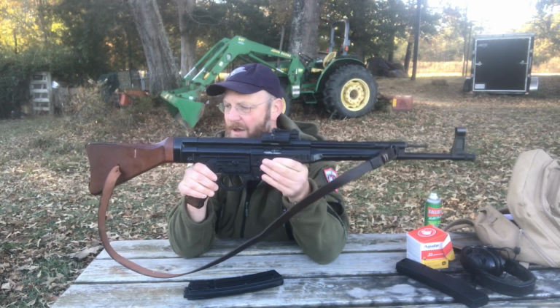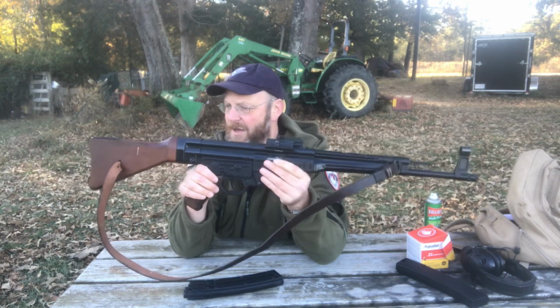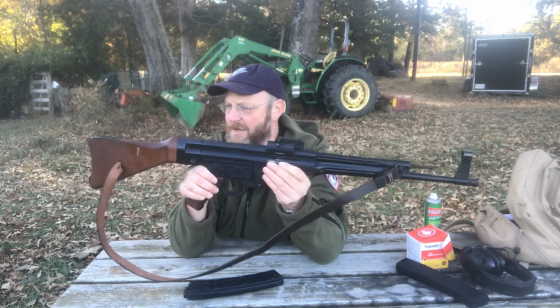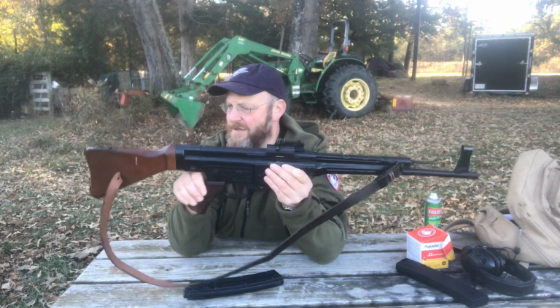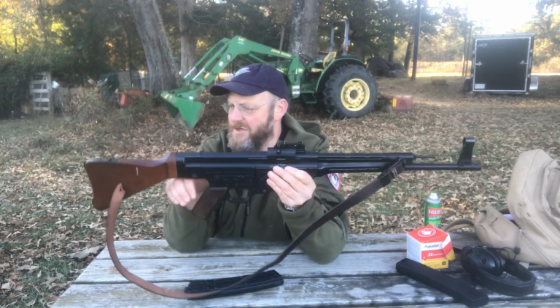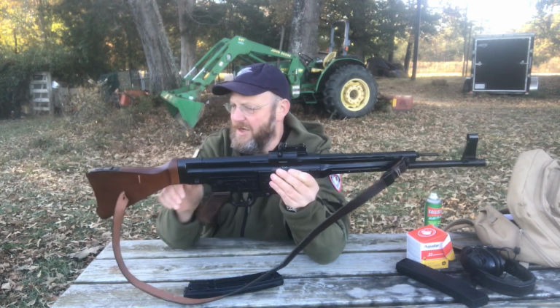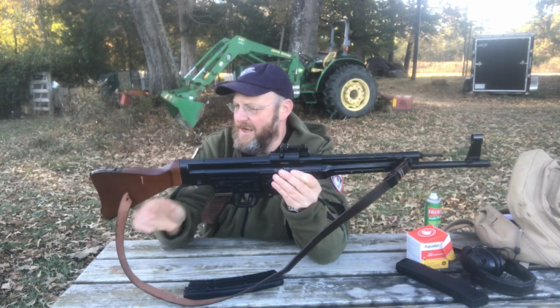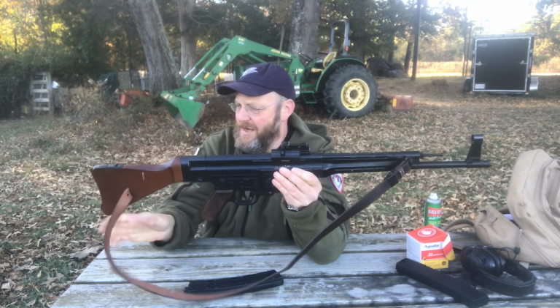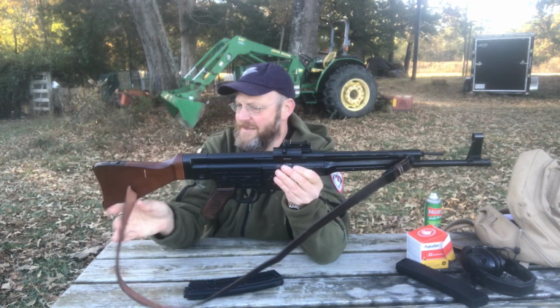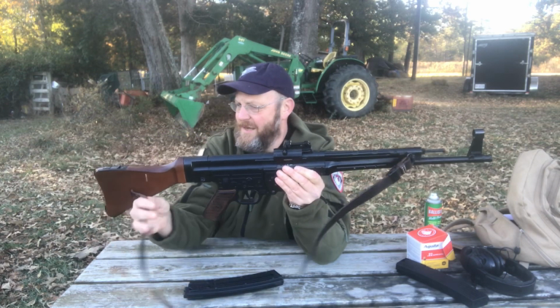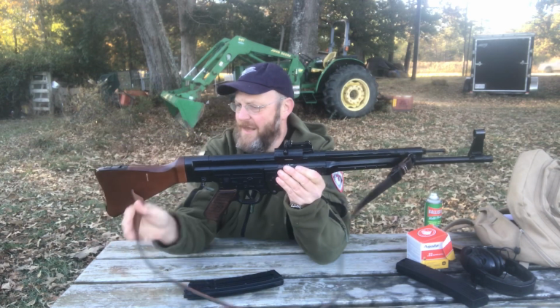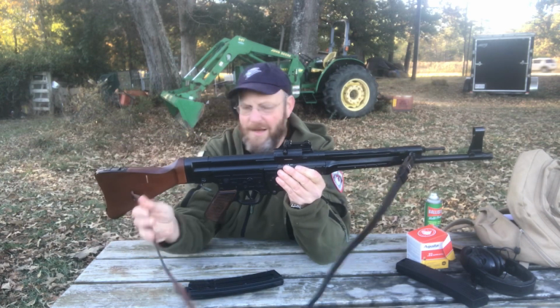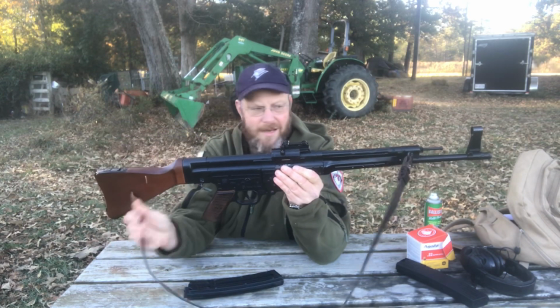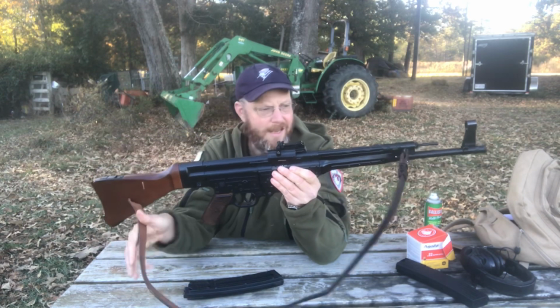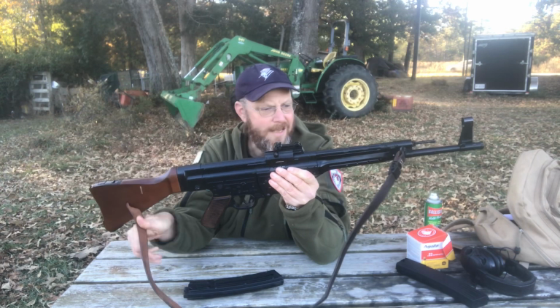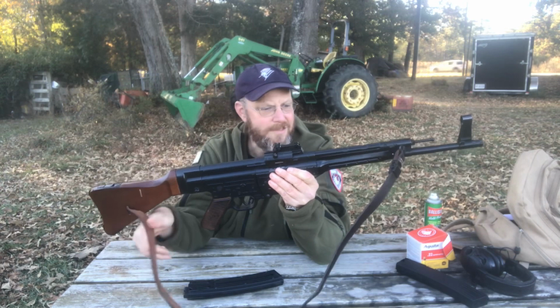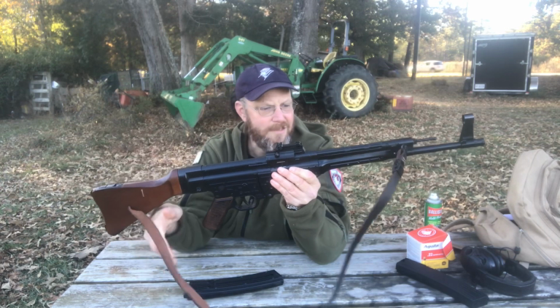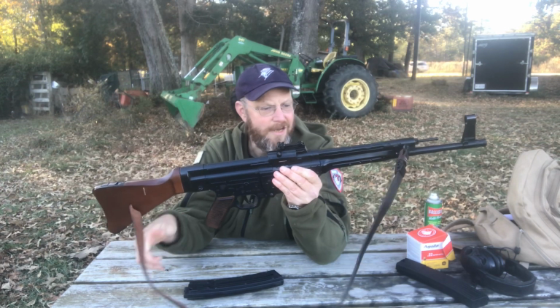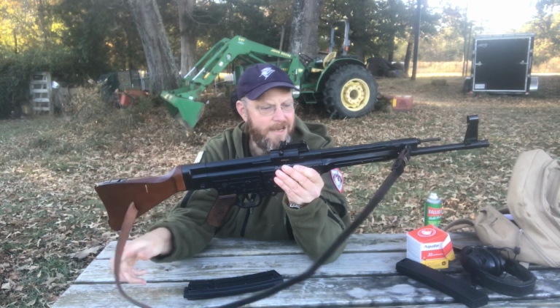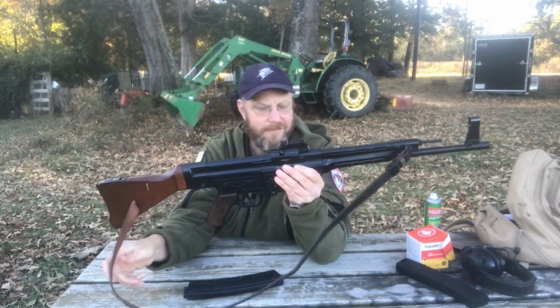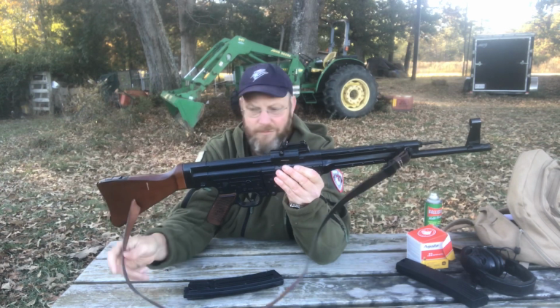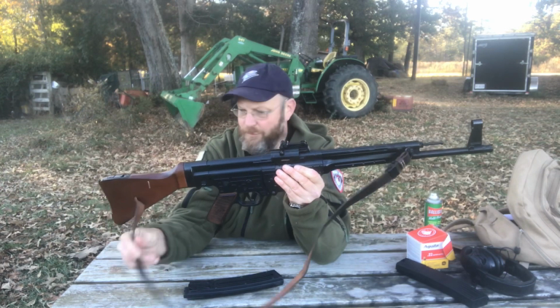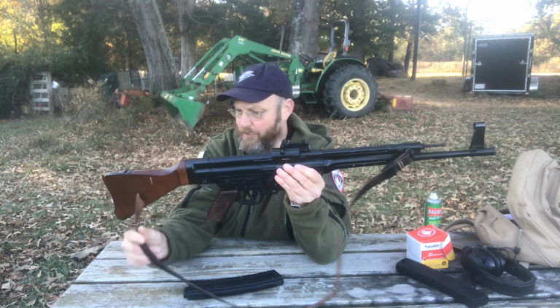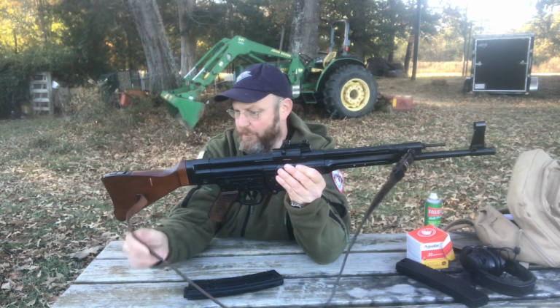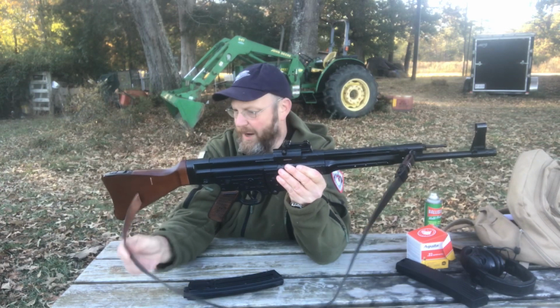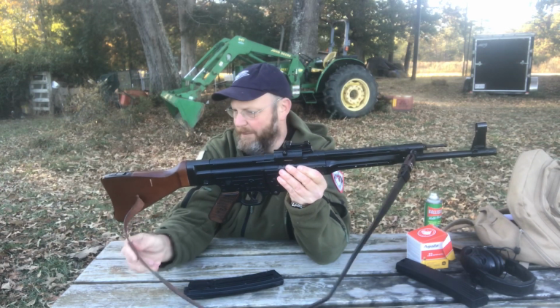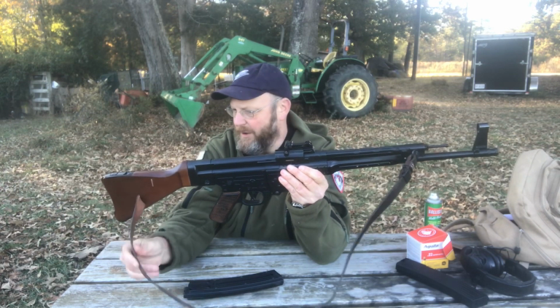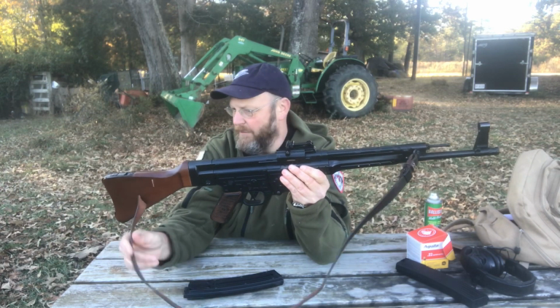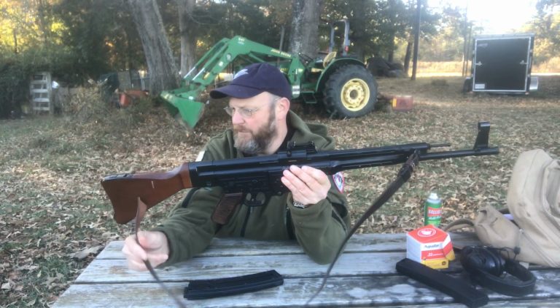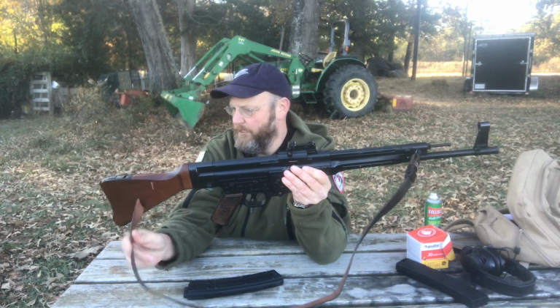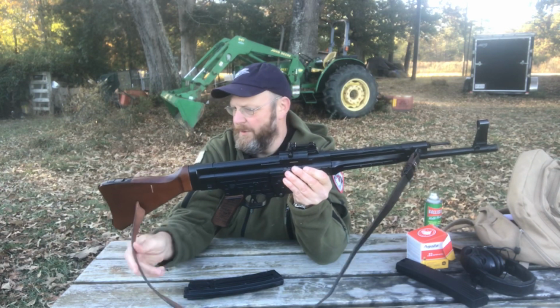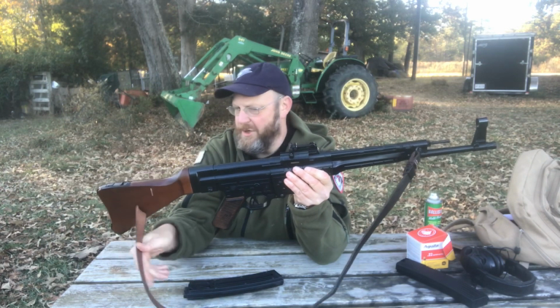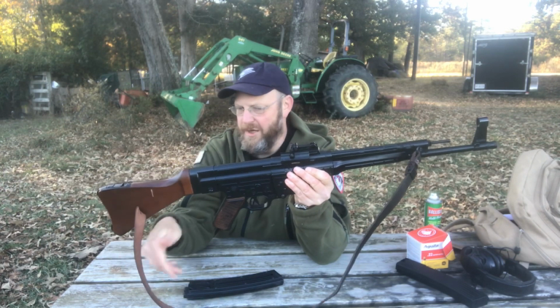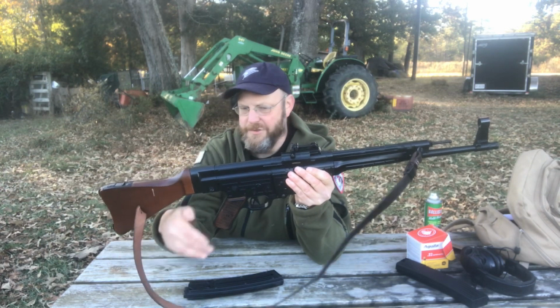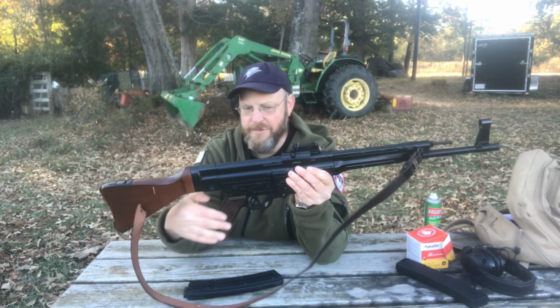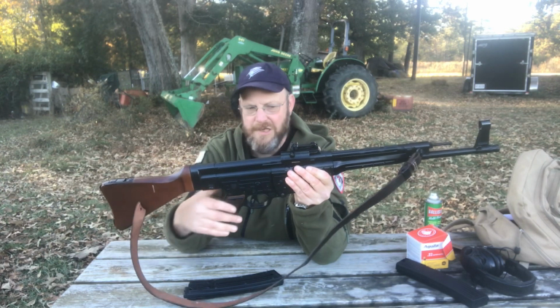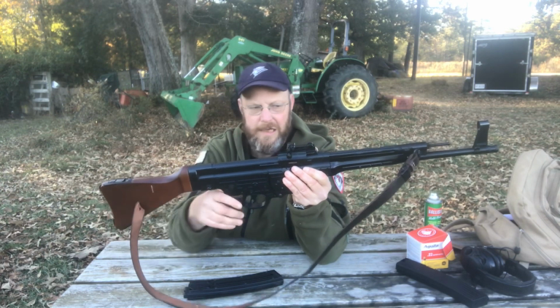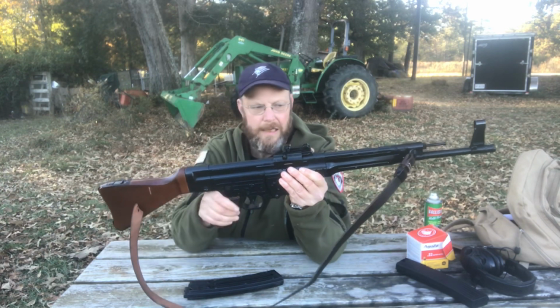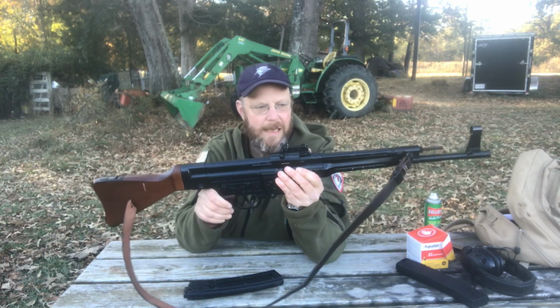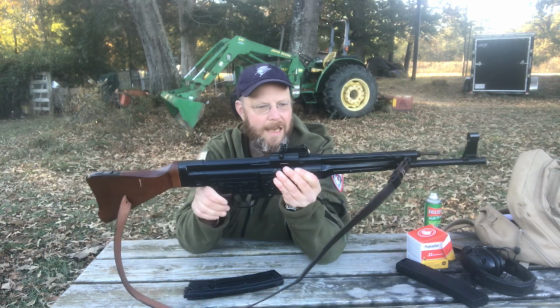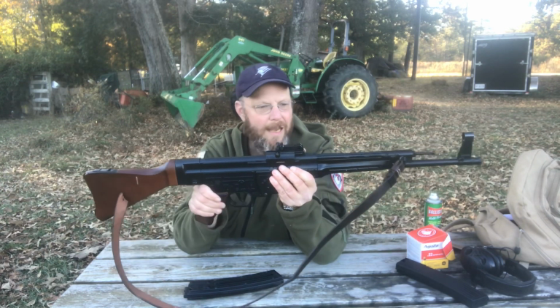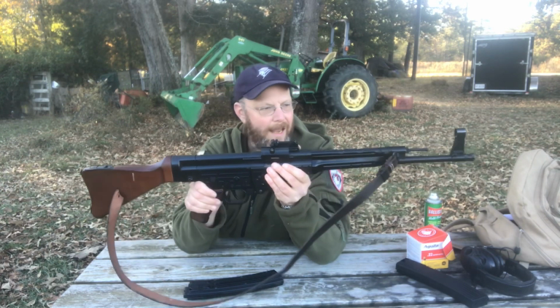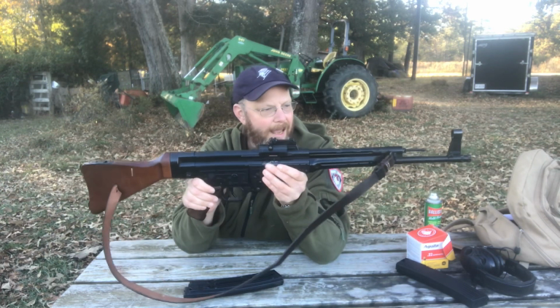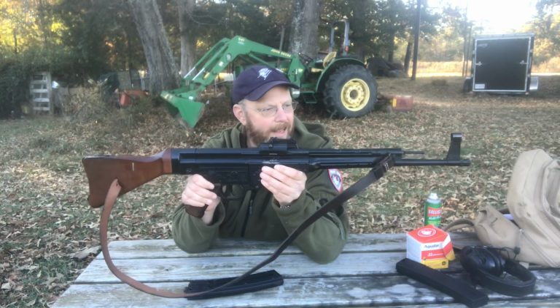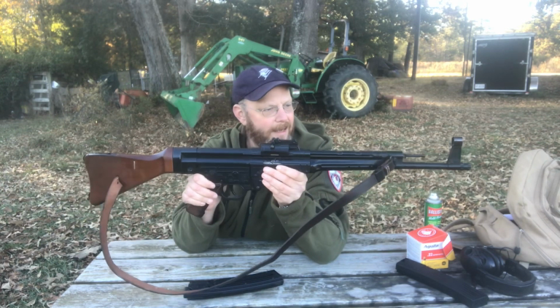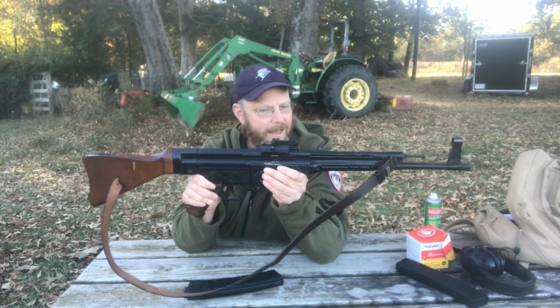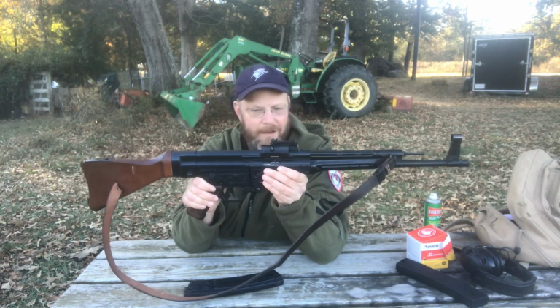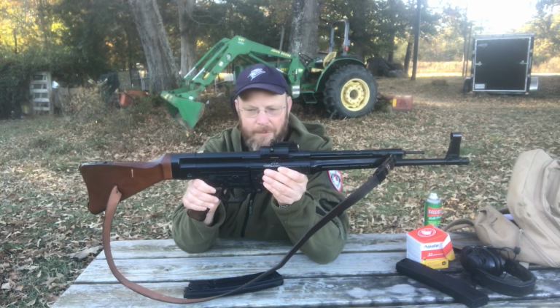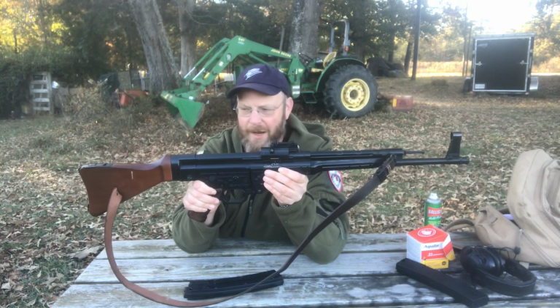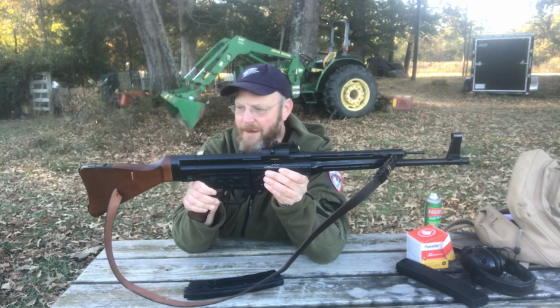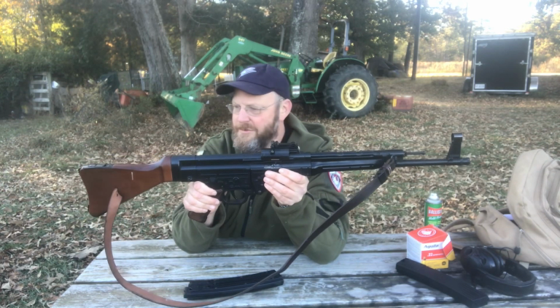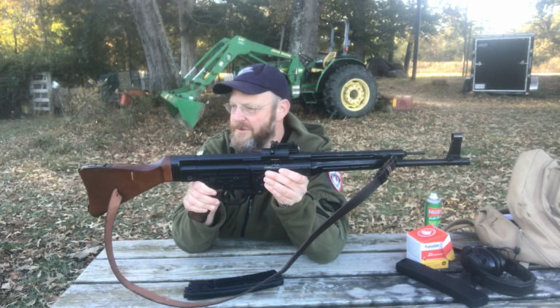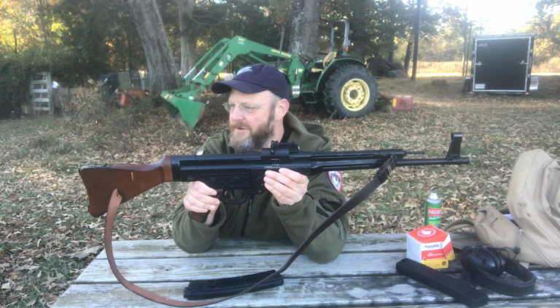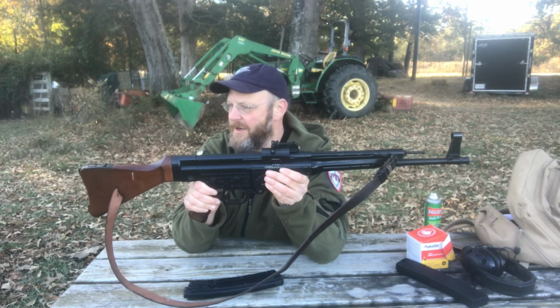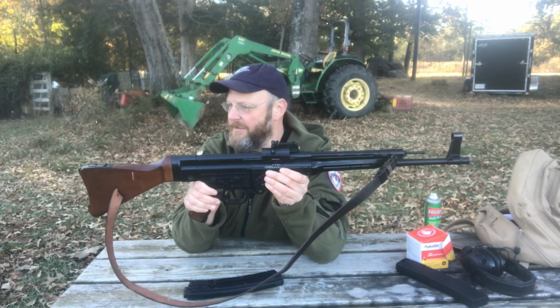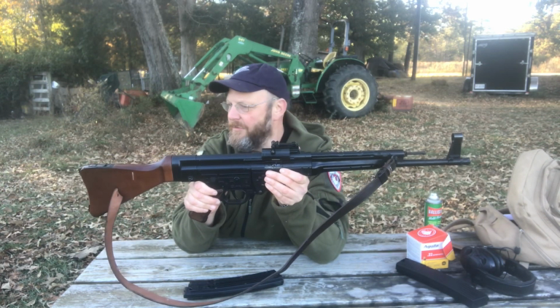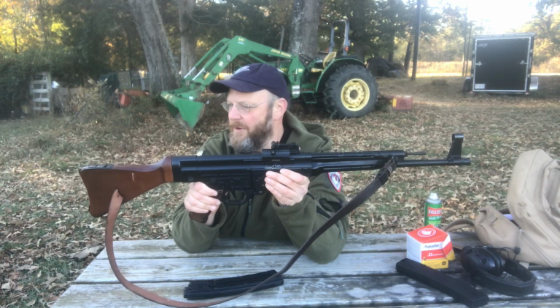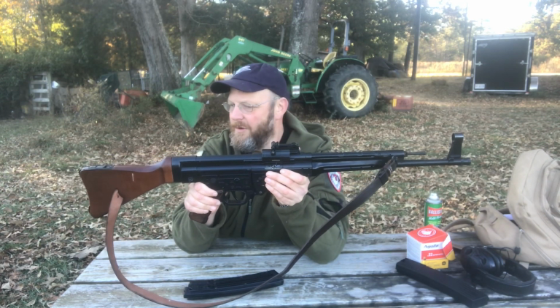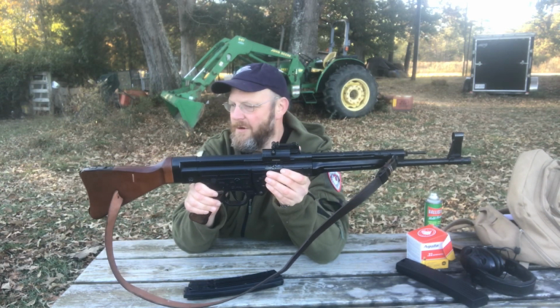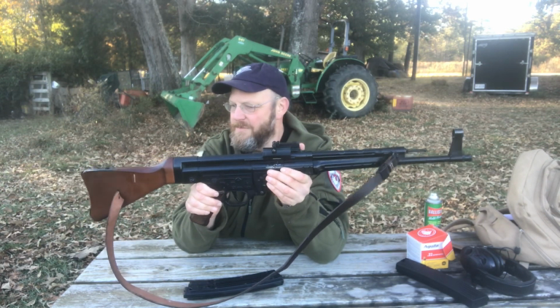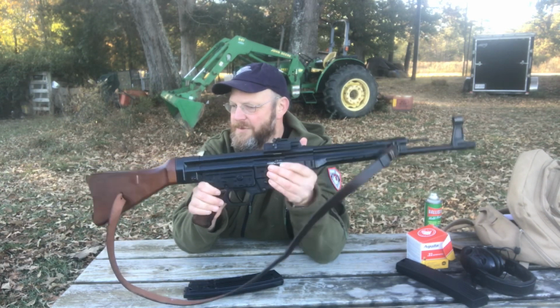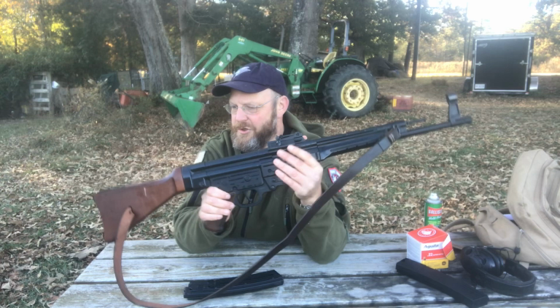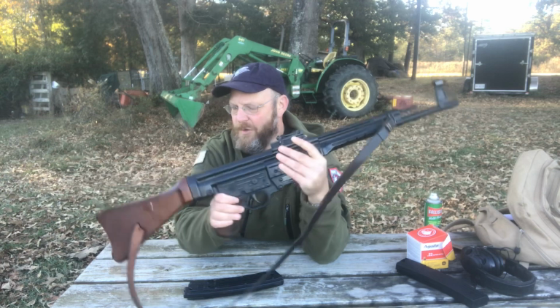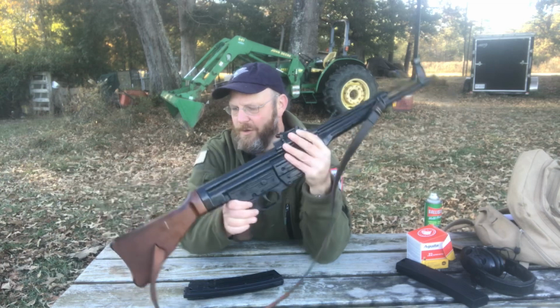The sling is a K98 sling — a replica reproduction sling I had laying around, just so I can throw it across my shoulder.